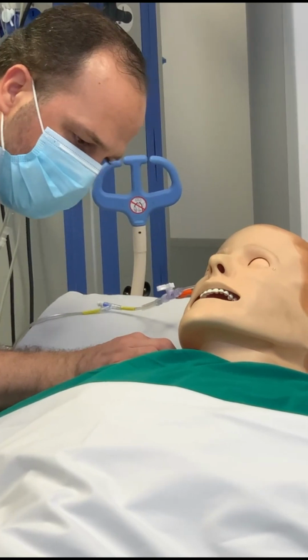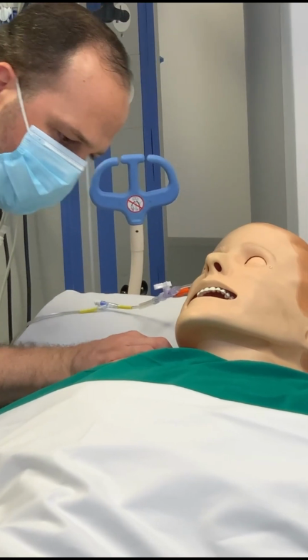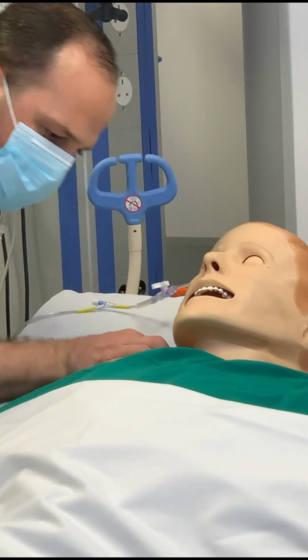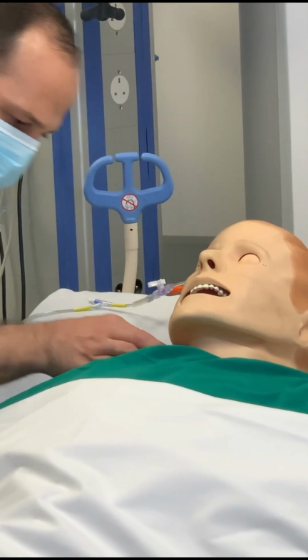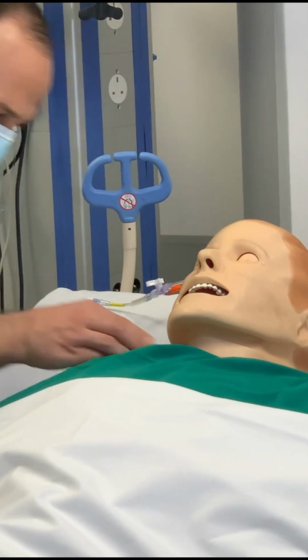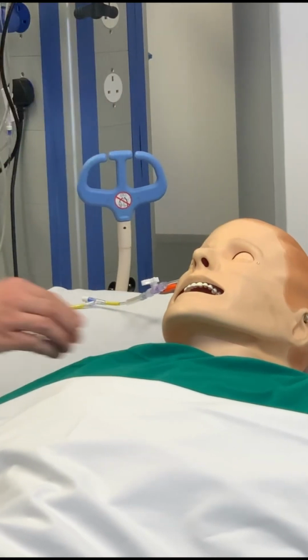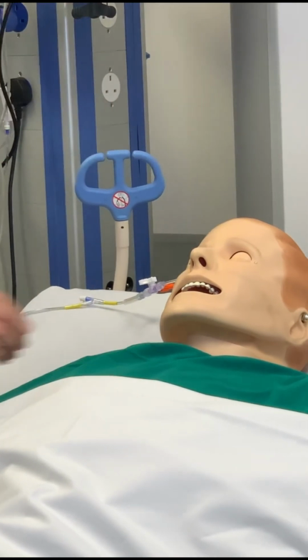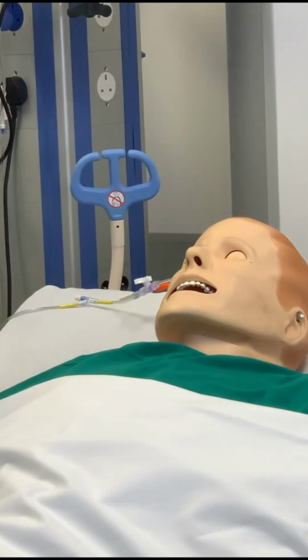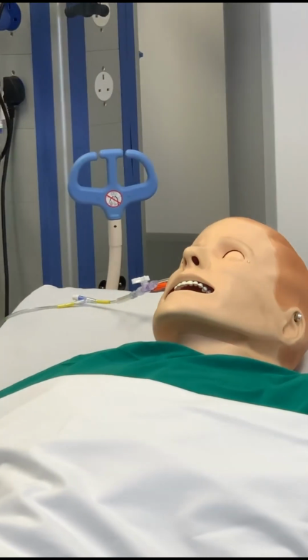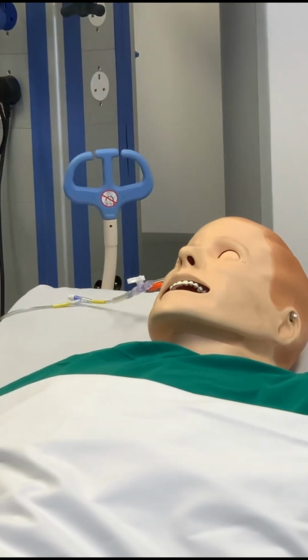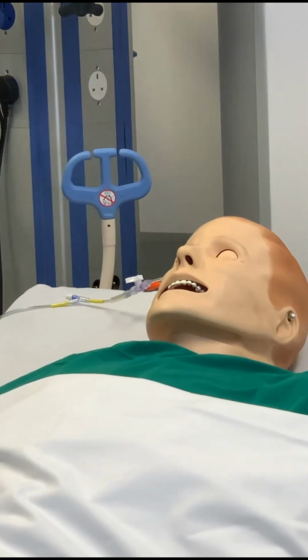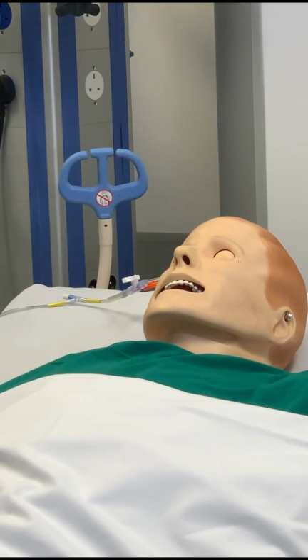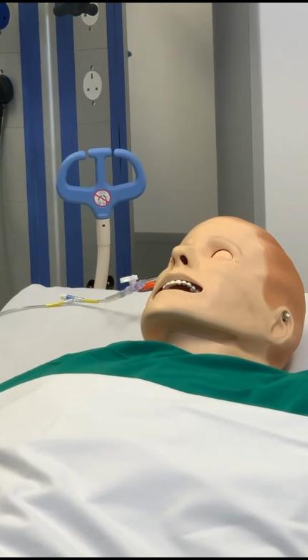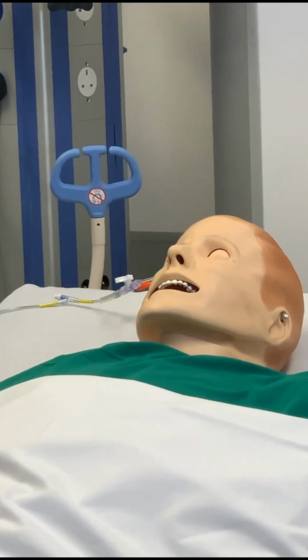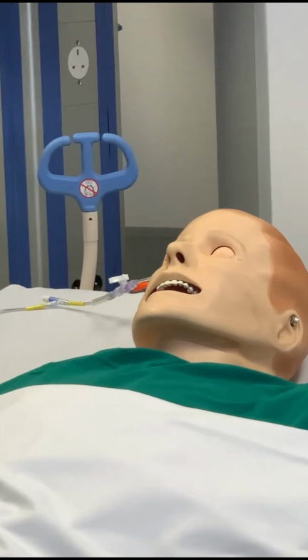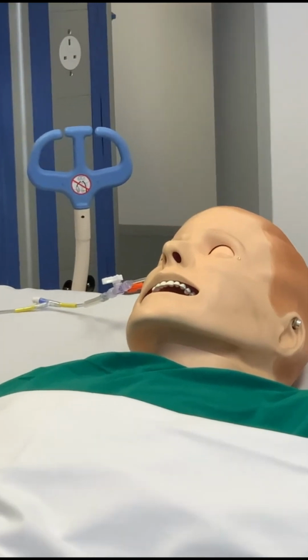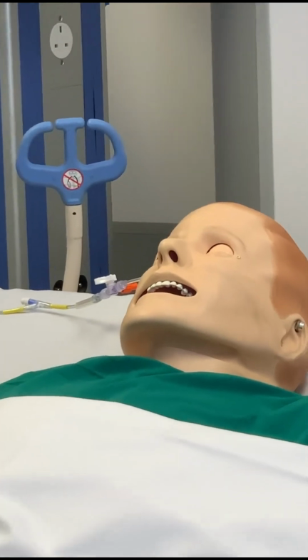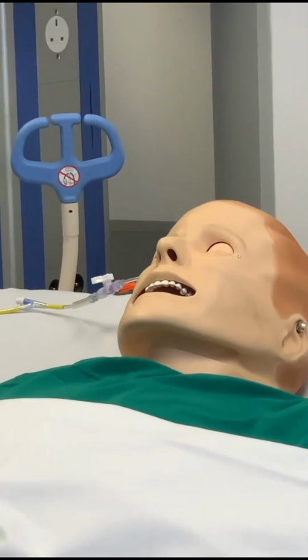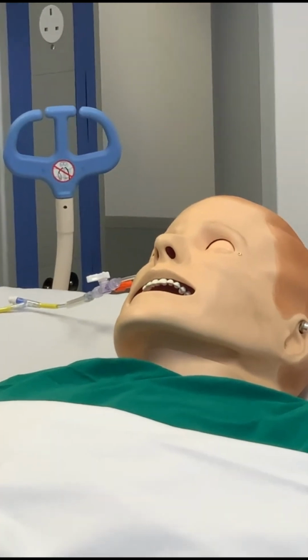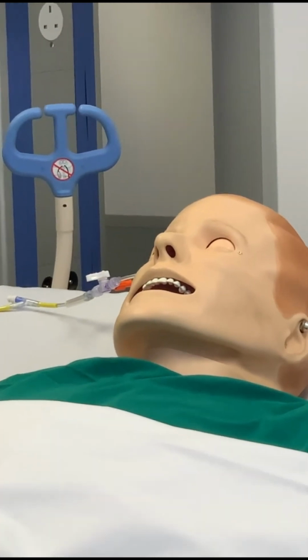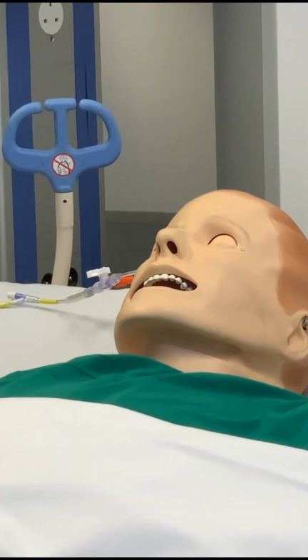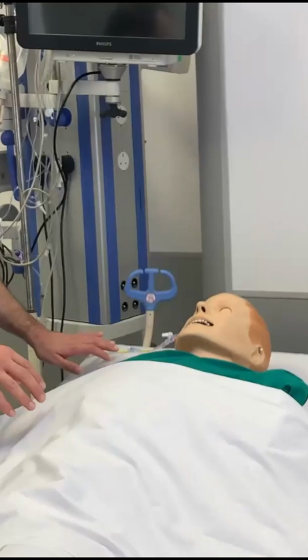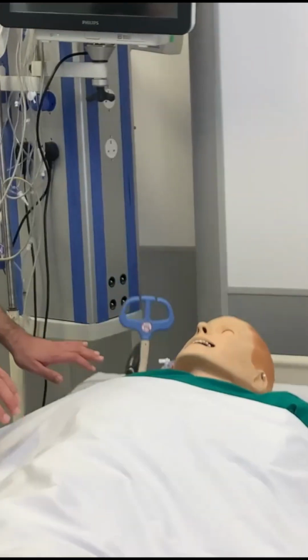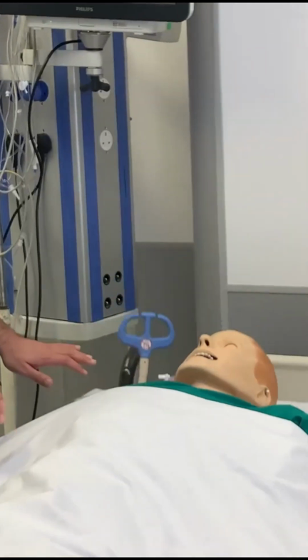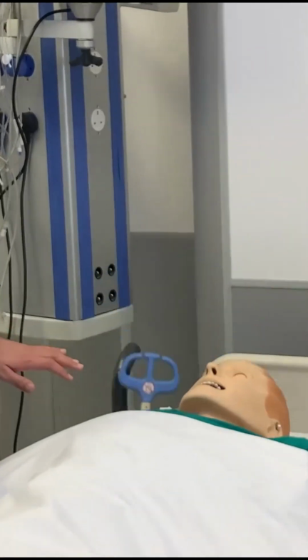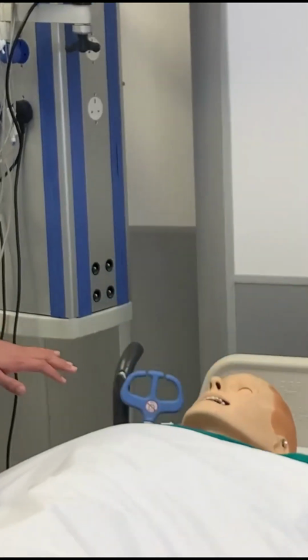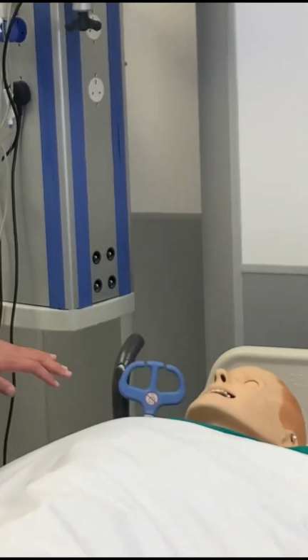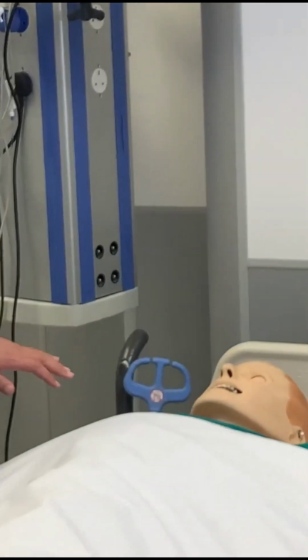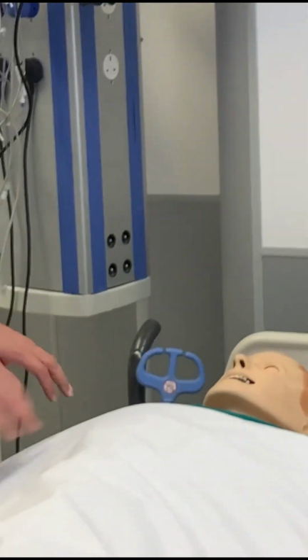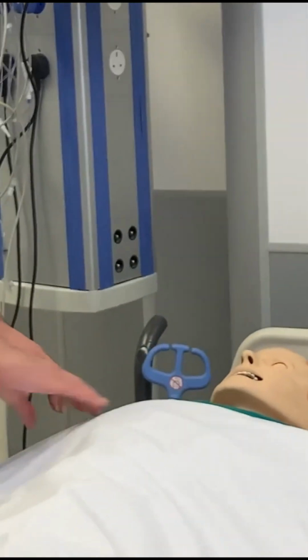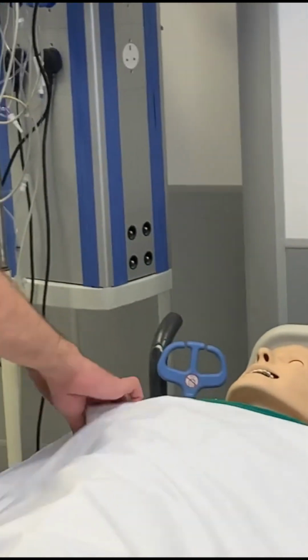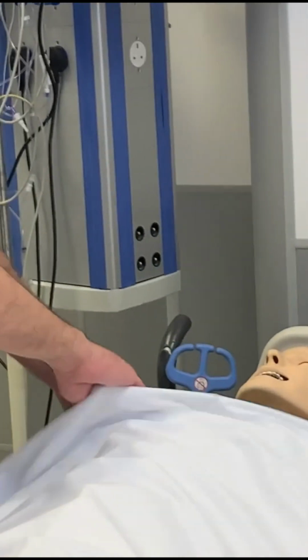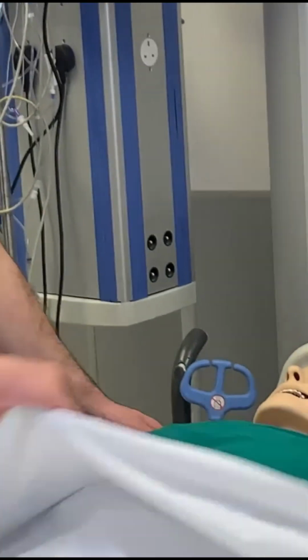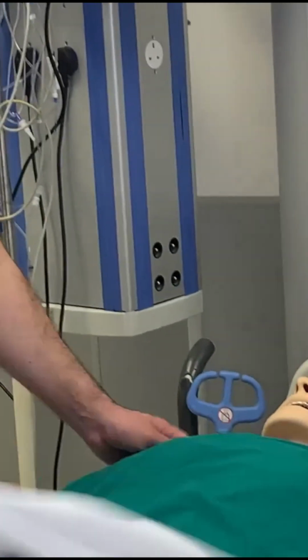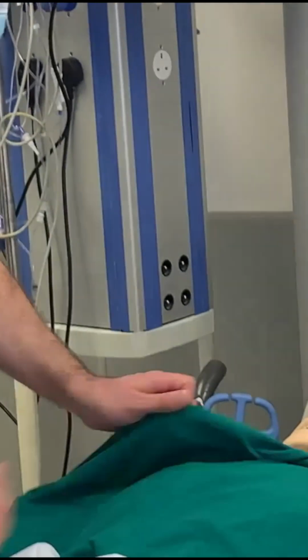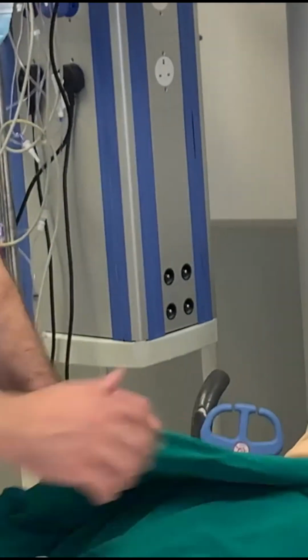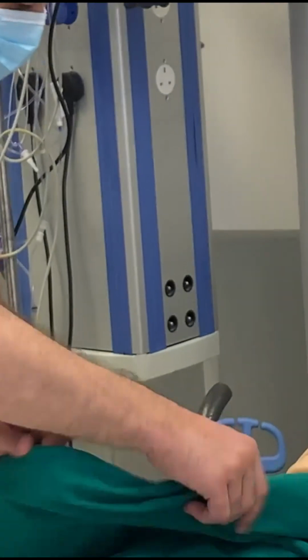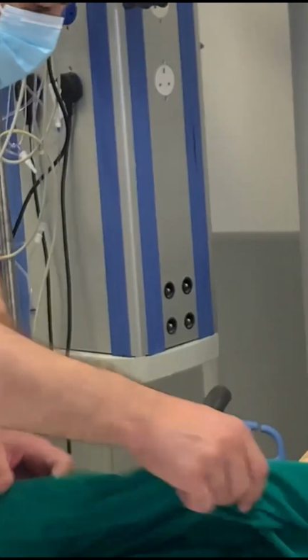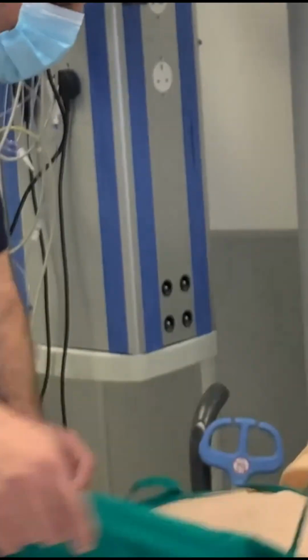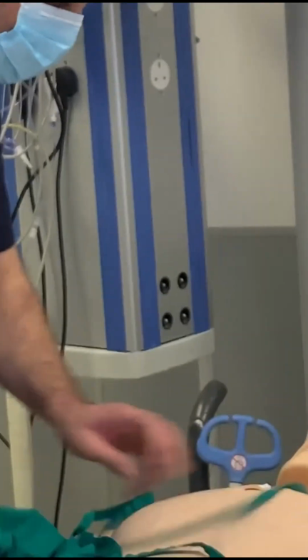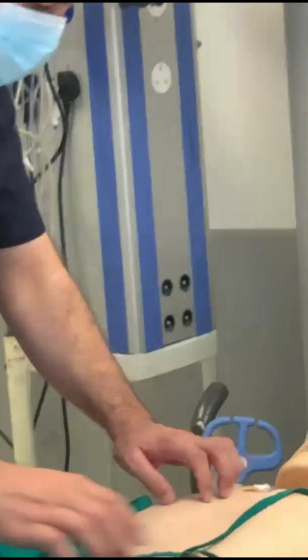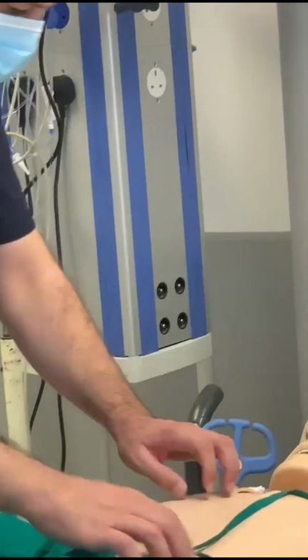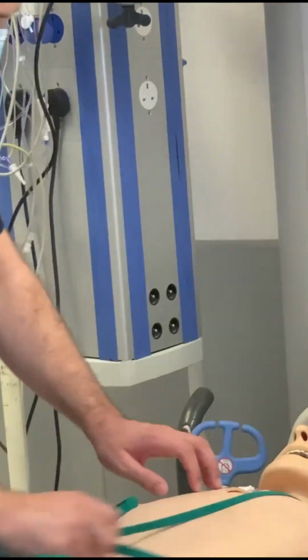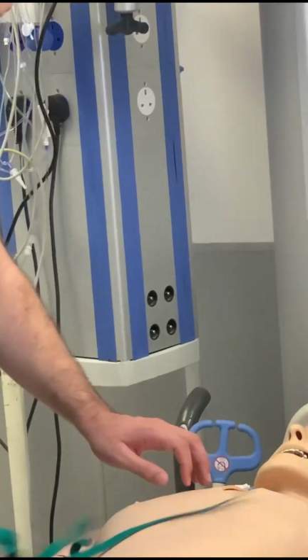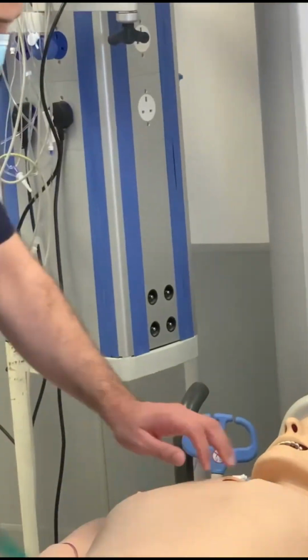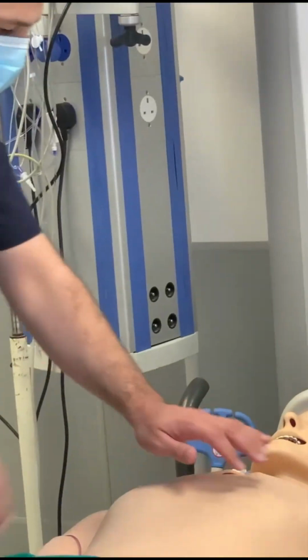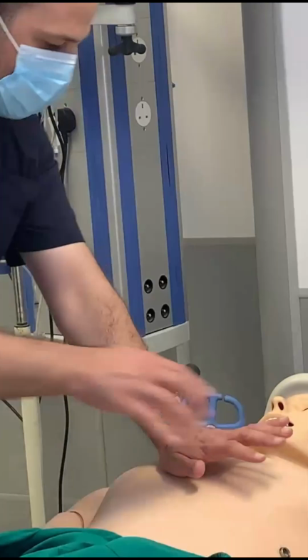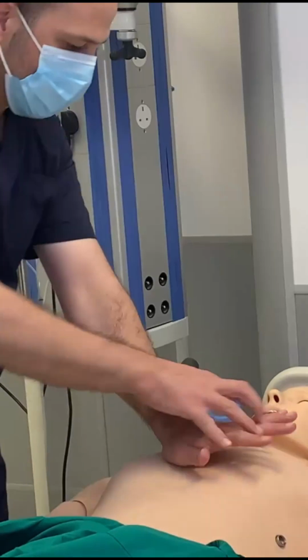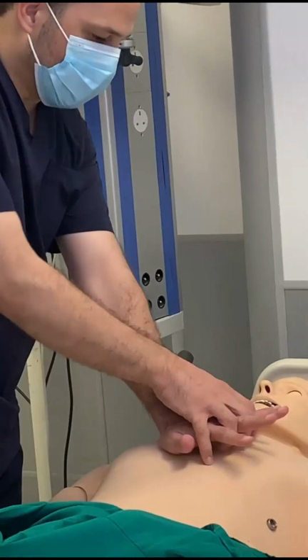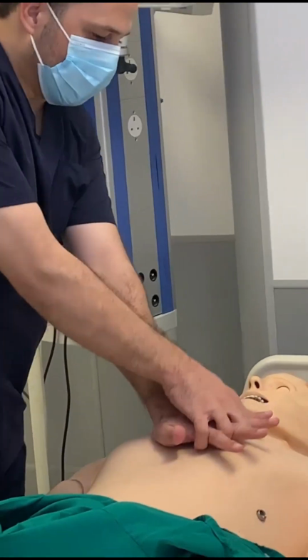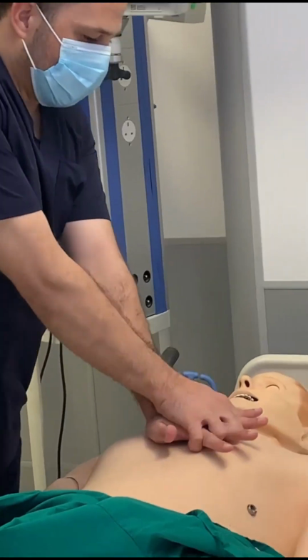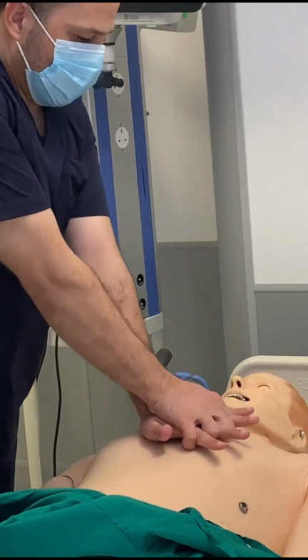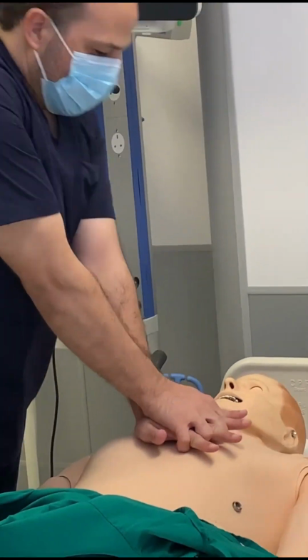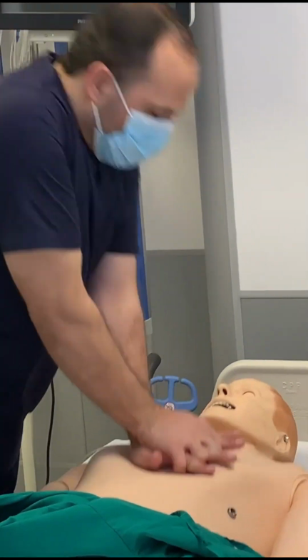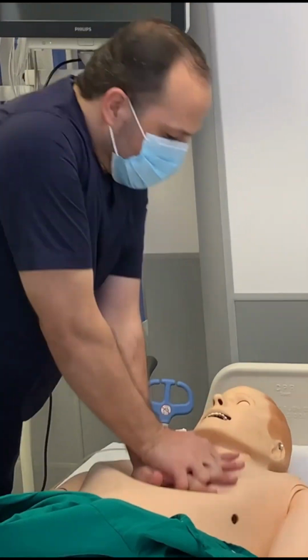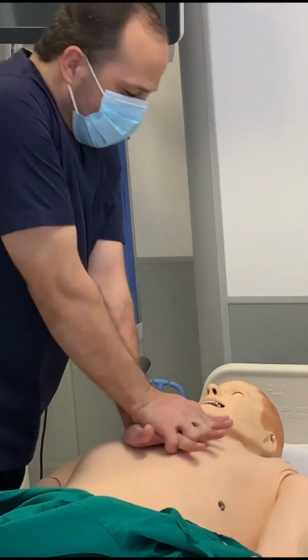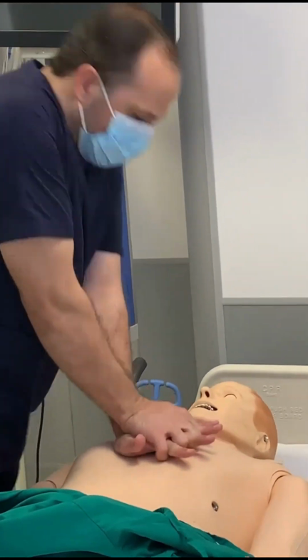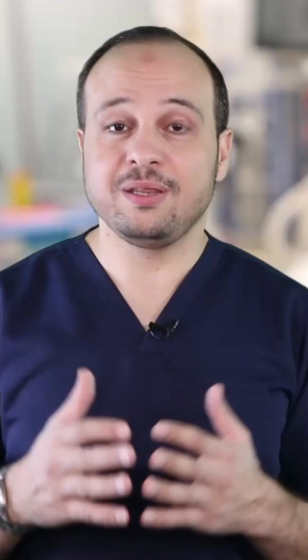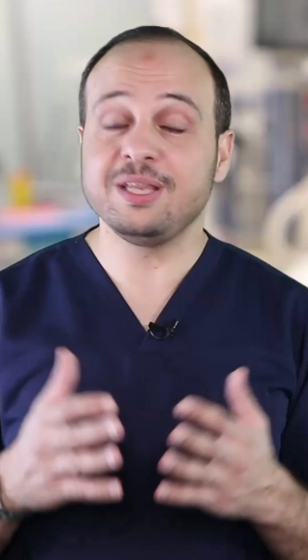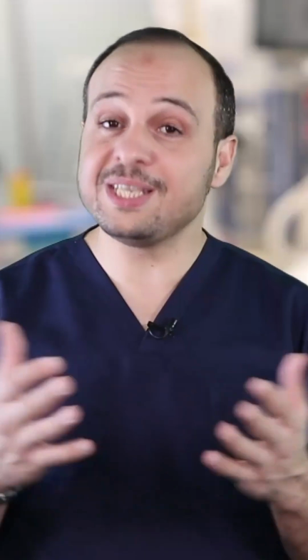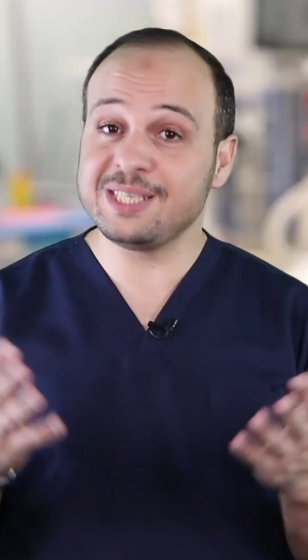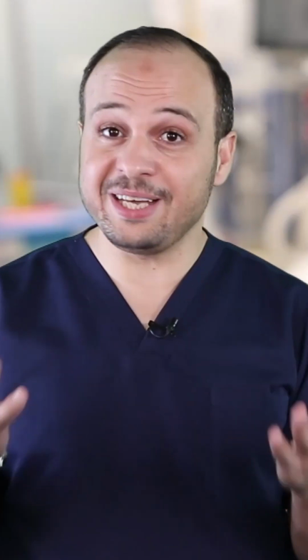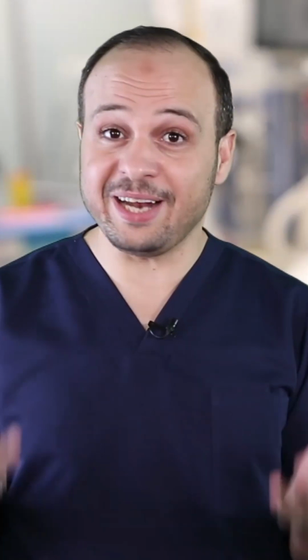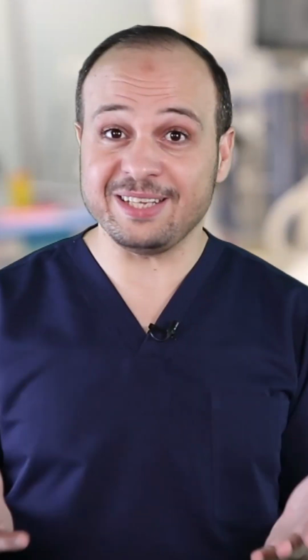Your patient has no response, no pulse, no breathing. You activate the code, you start compressions. This is great.